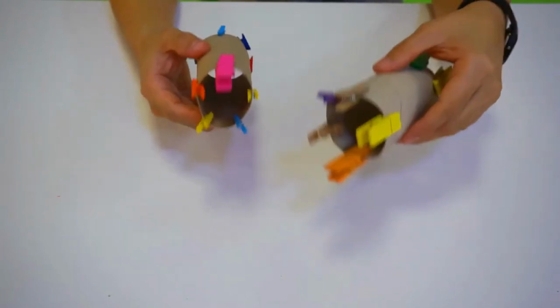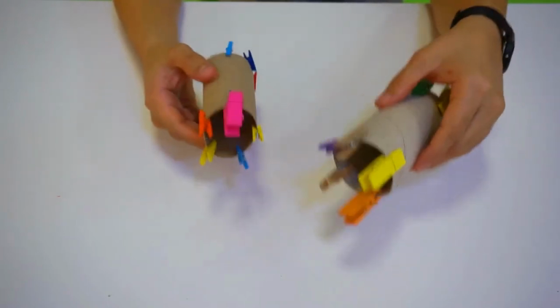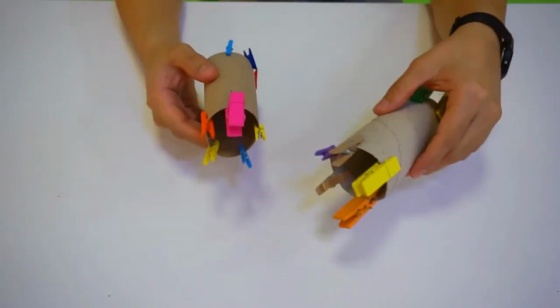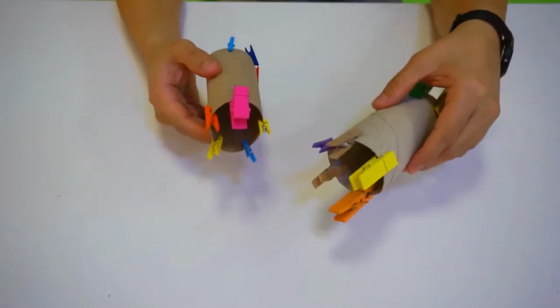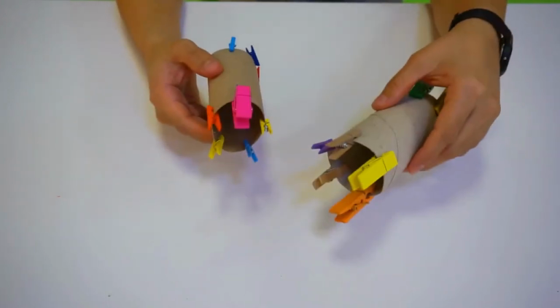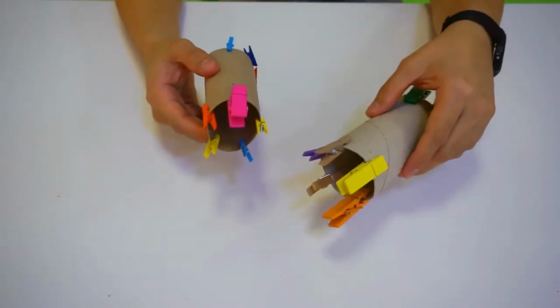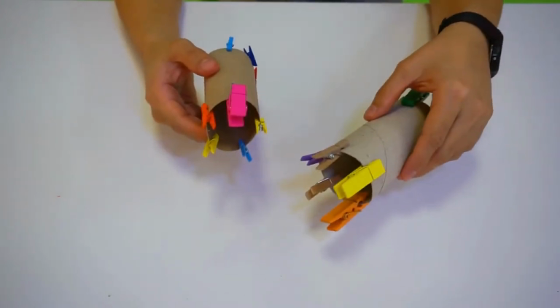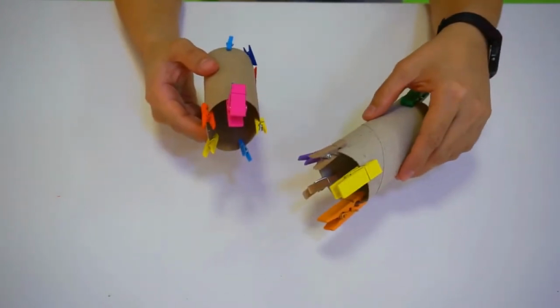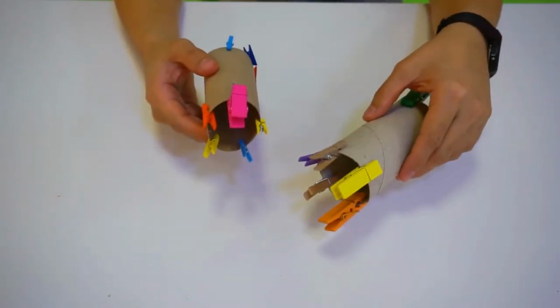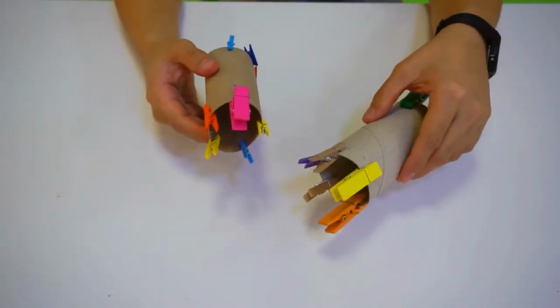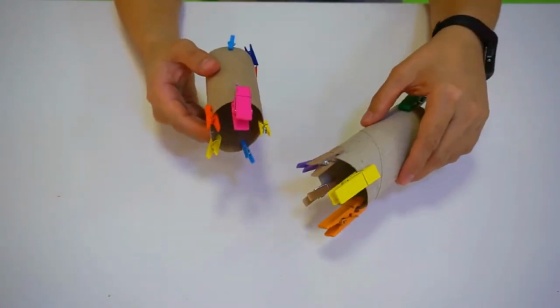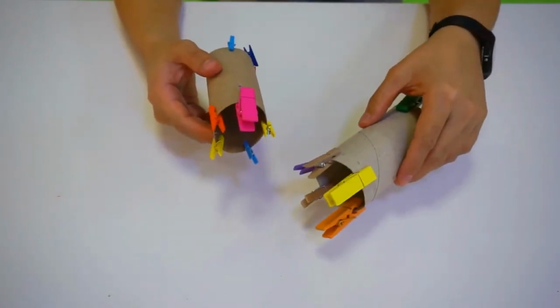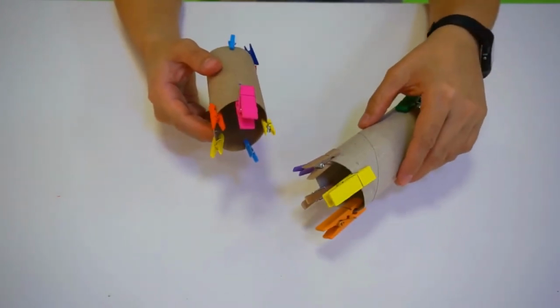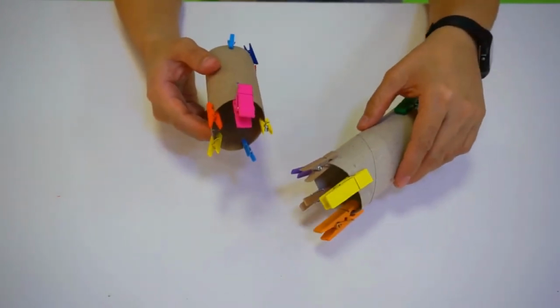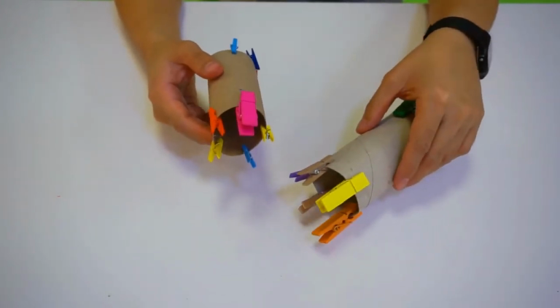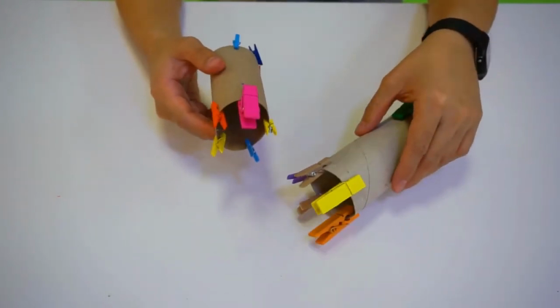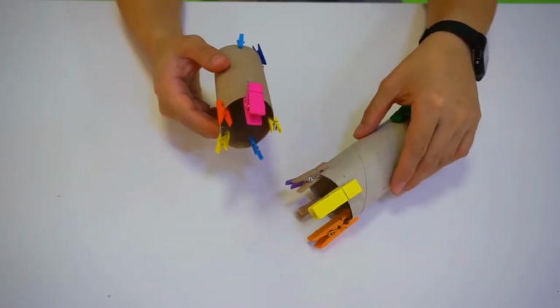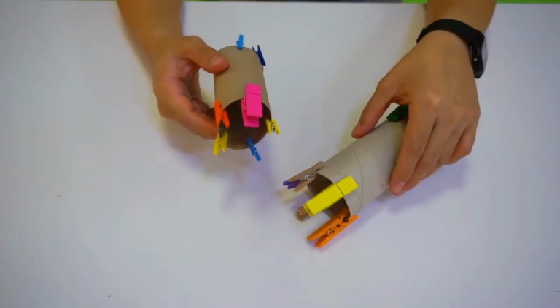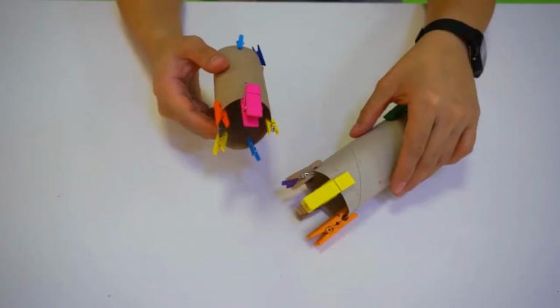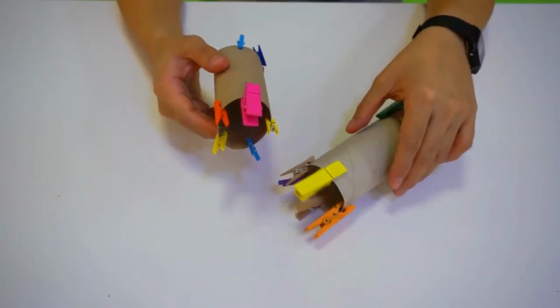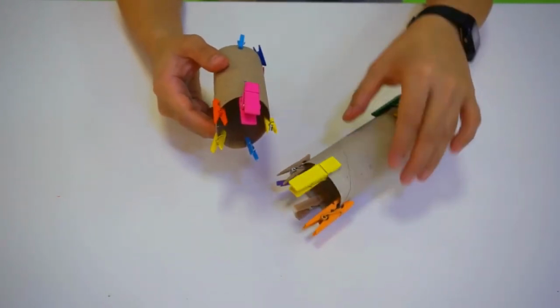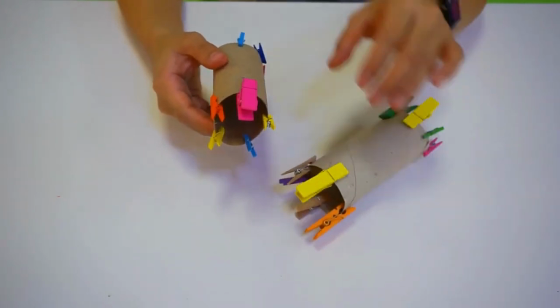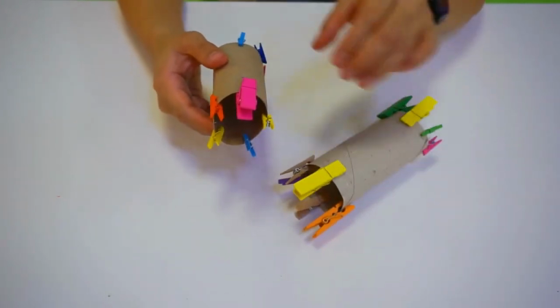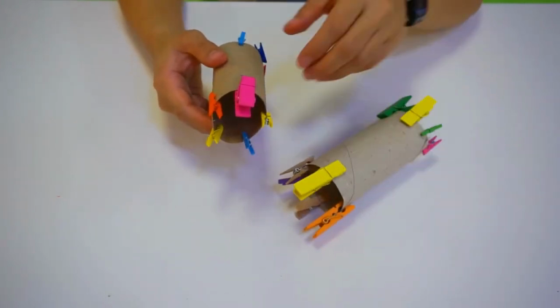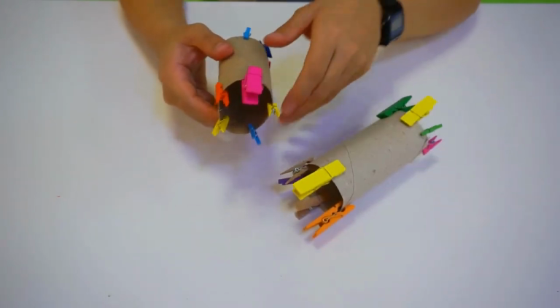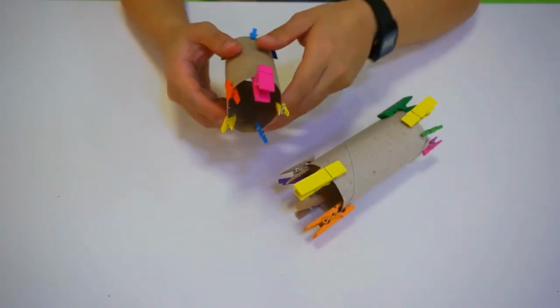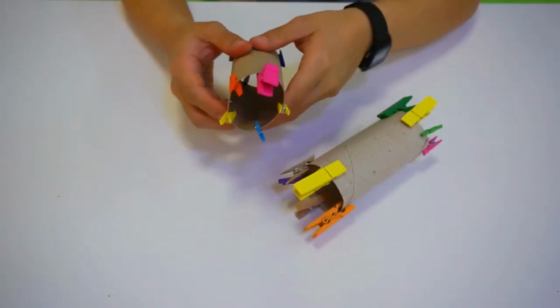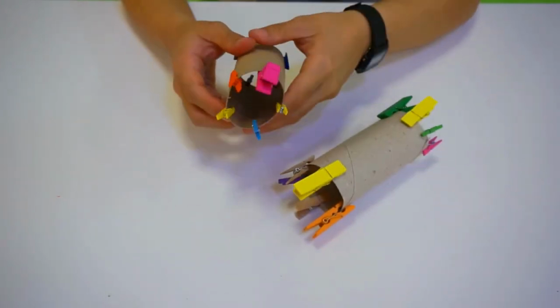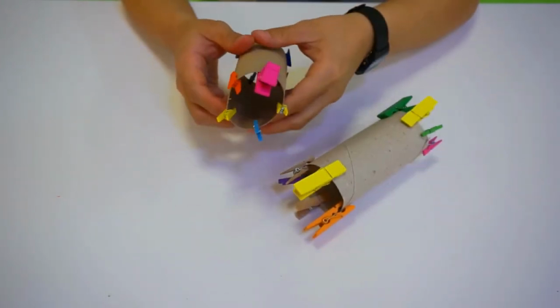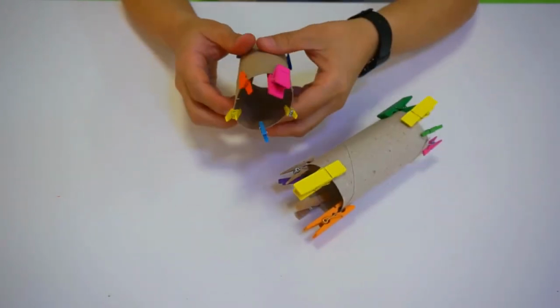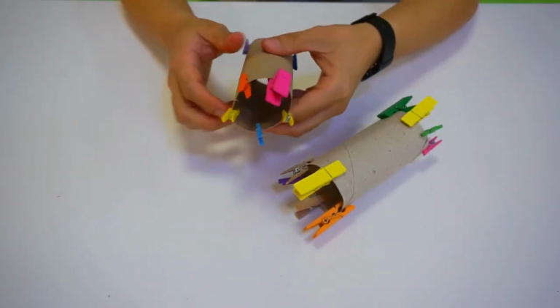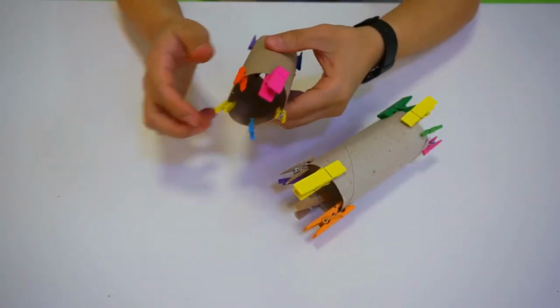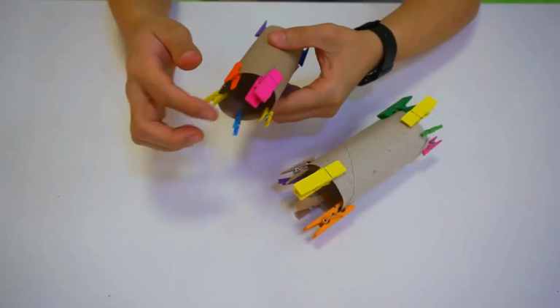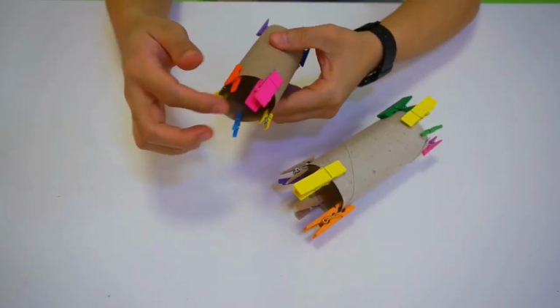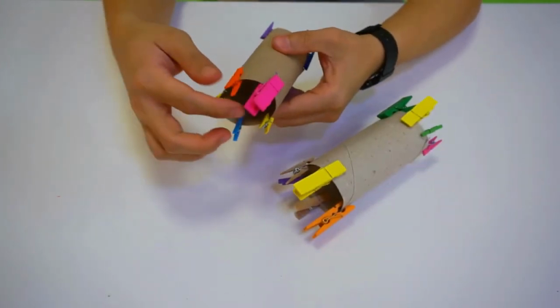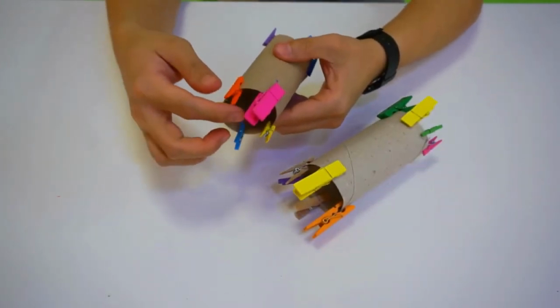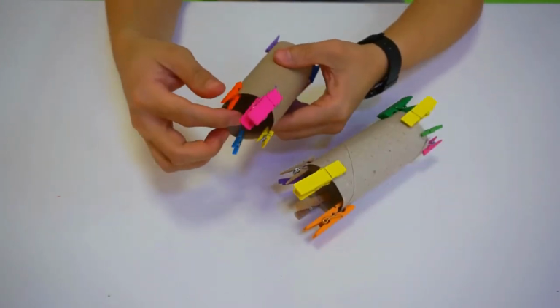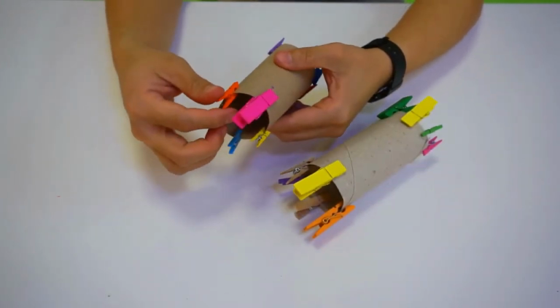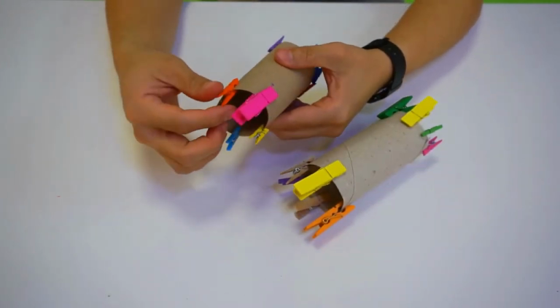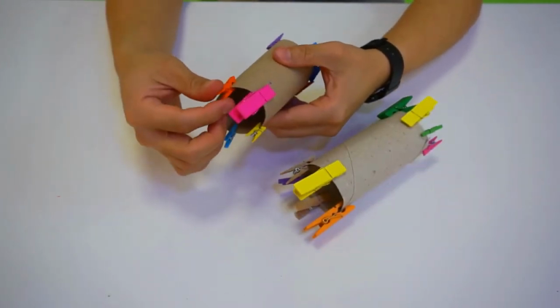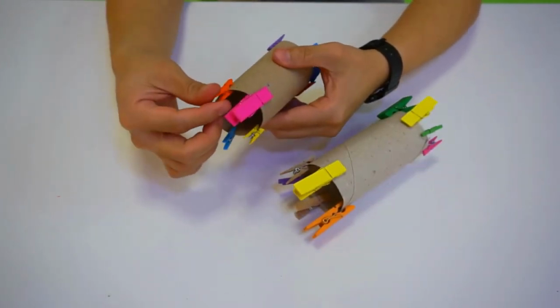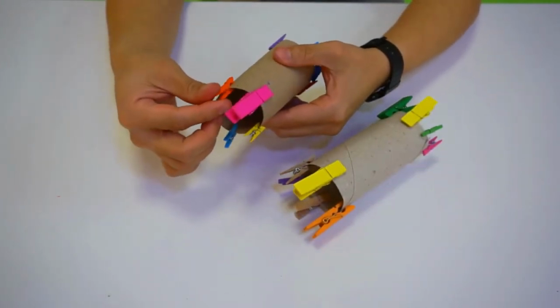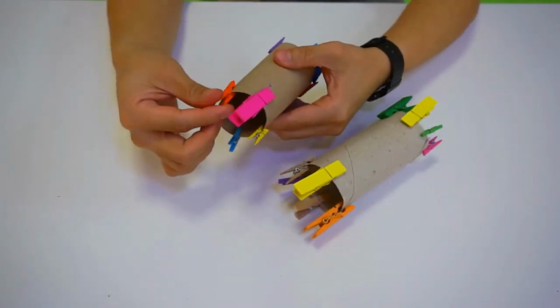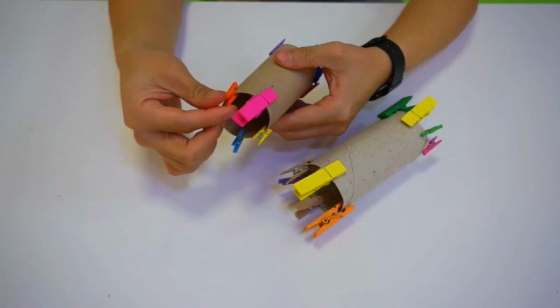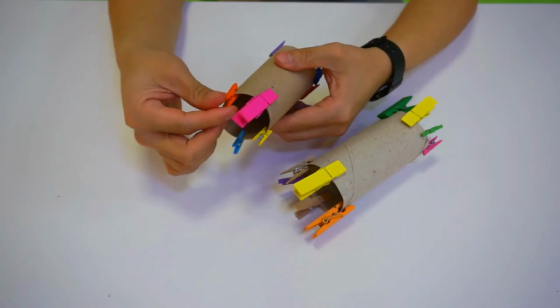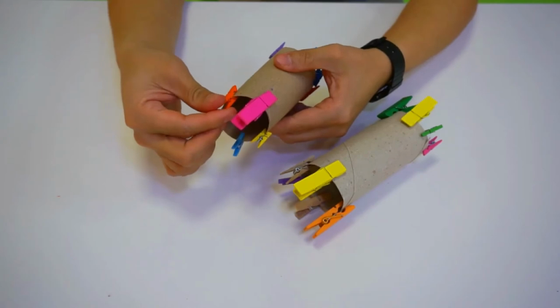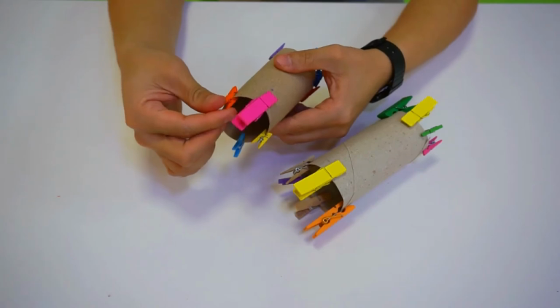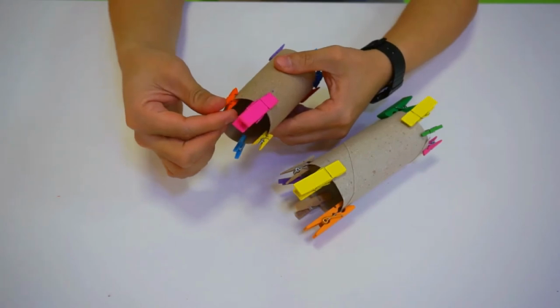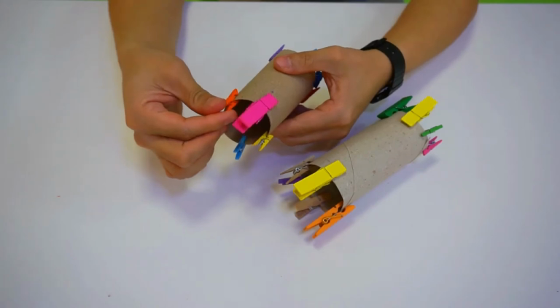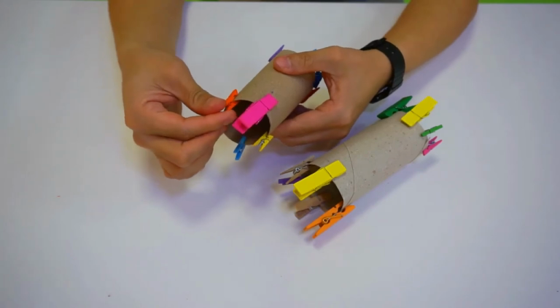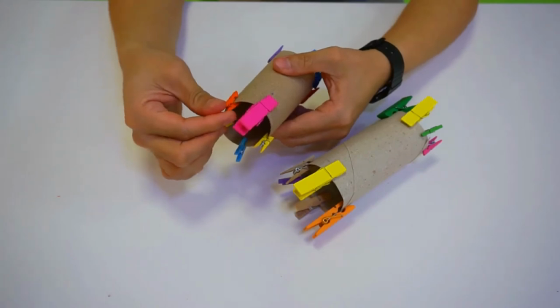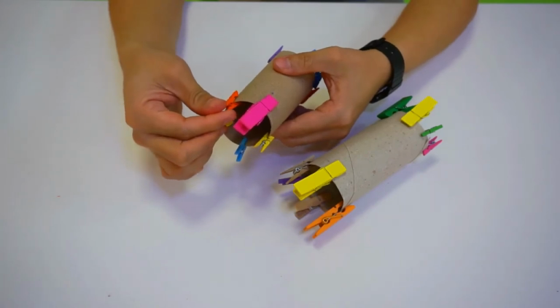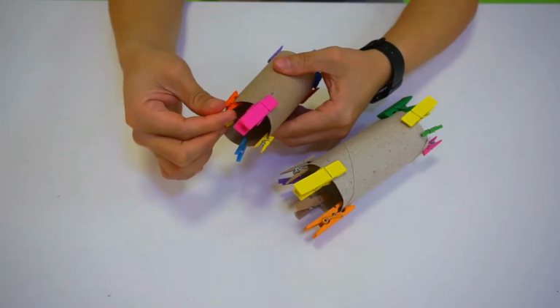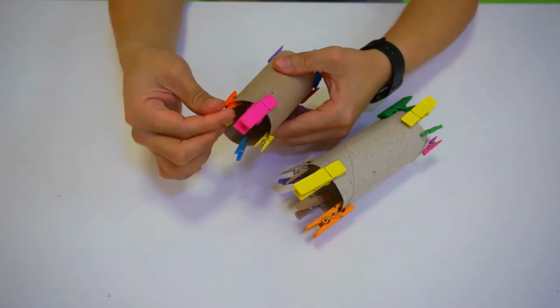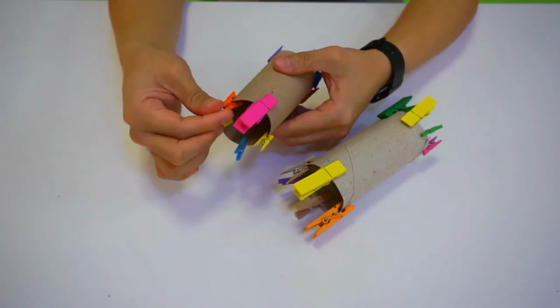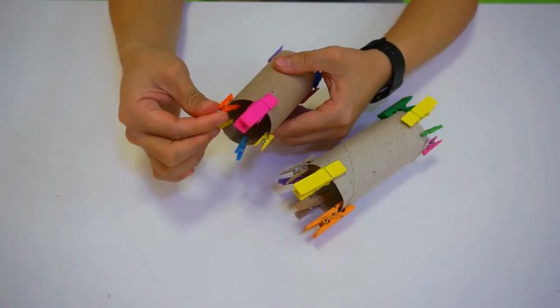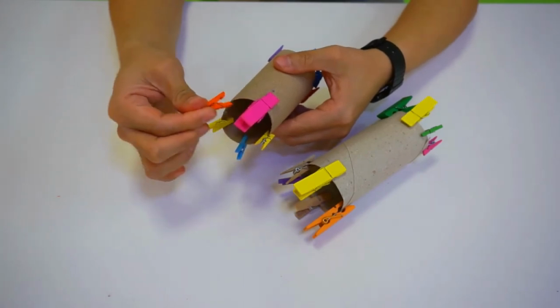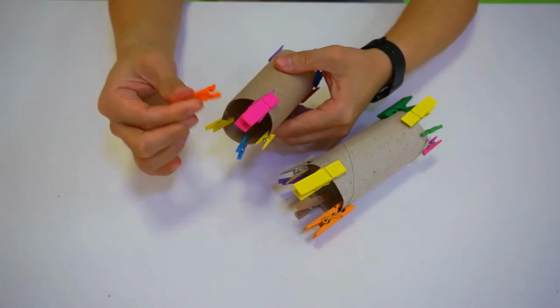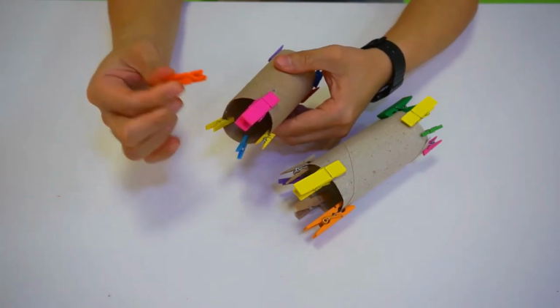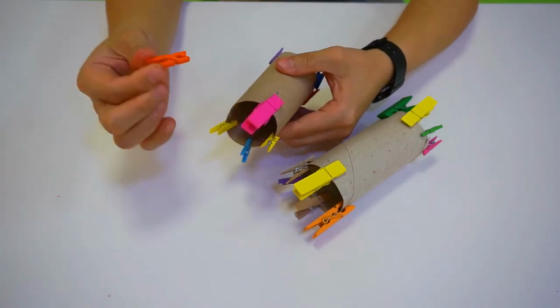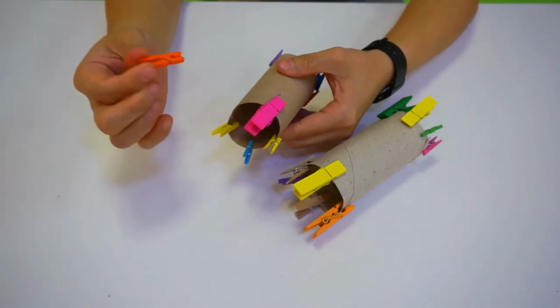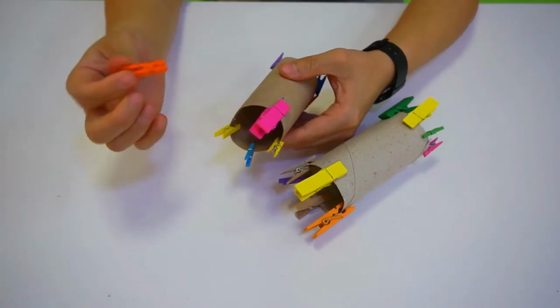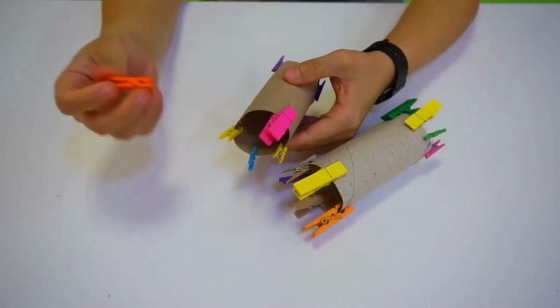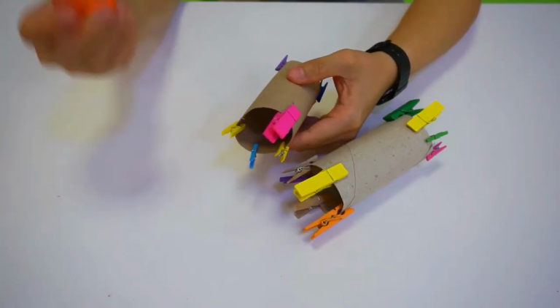And now, you need to take the clothespin off onto the paper tube.